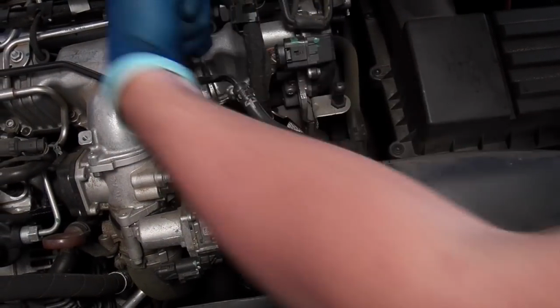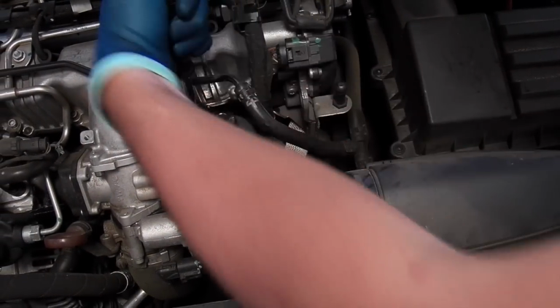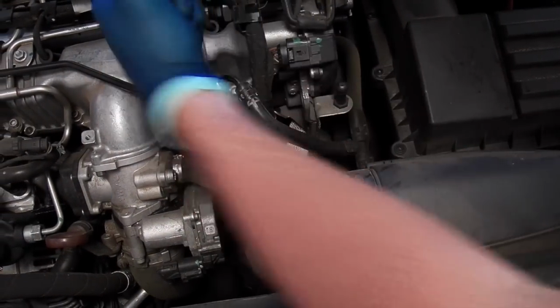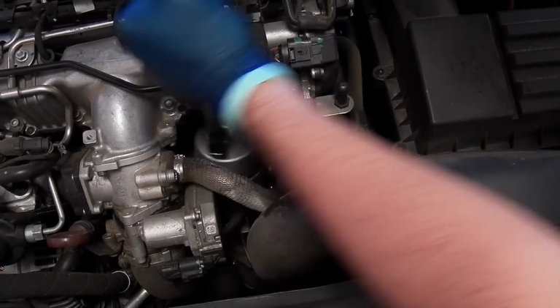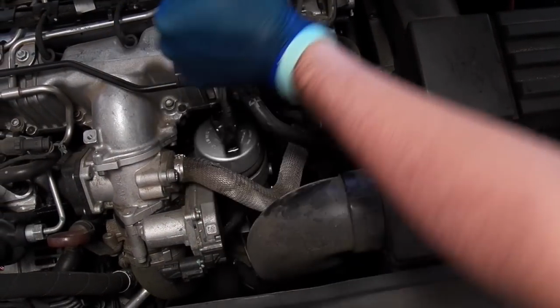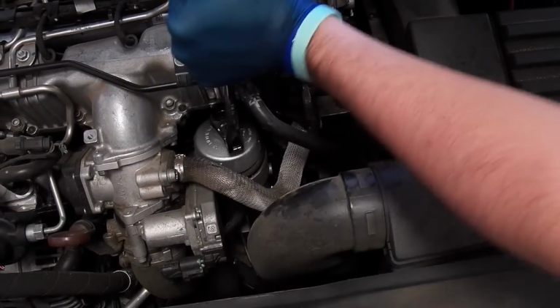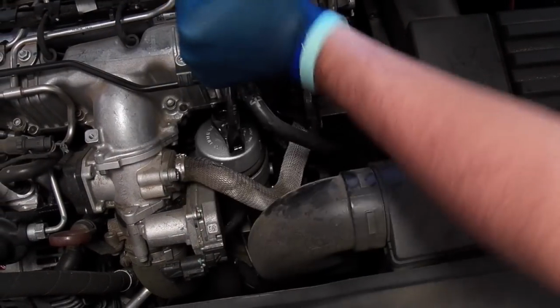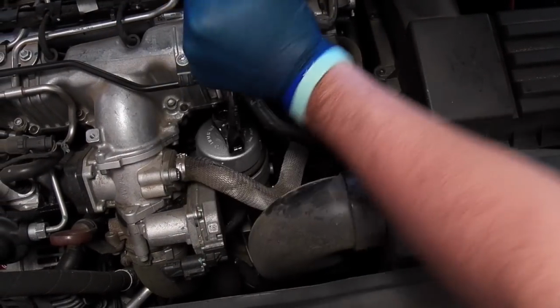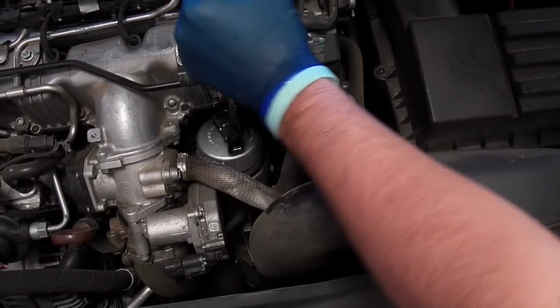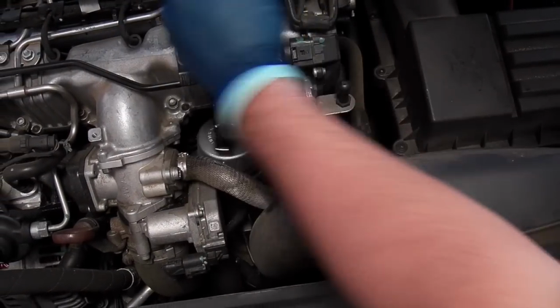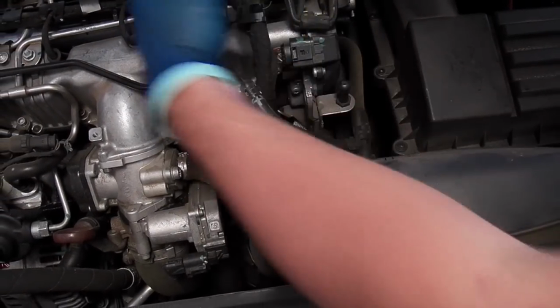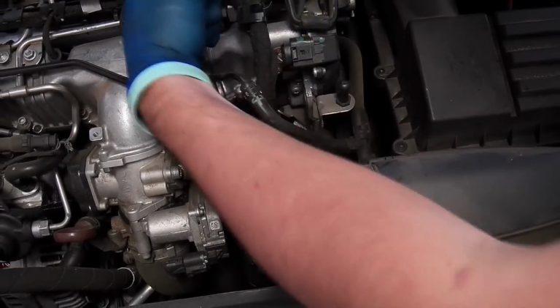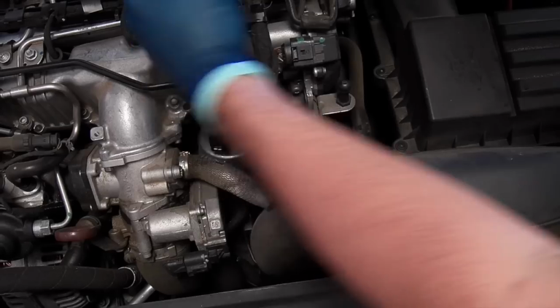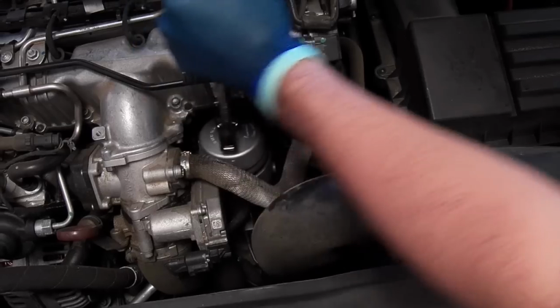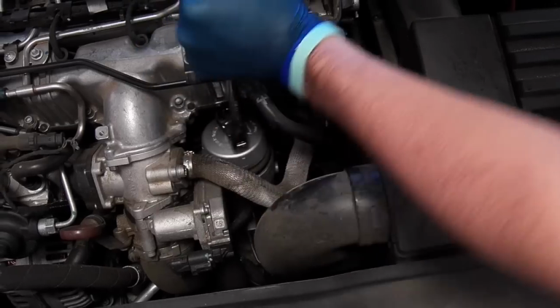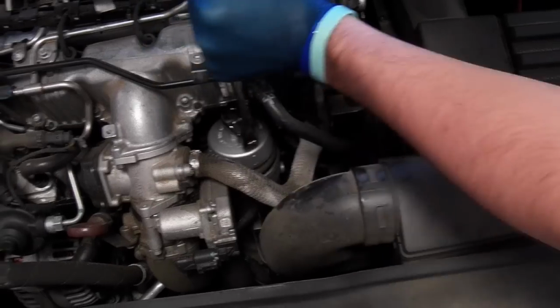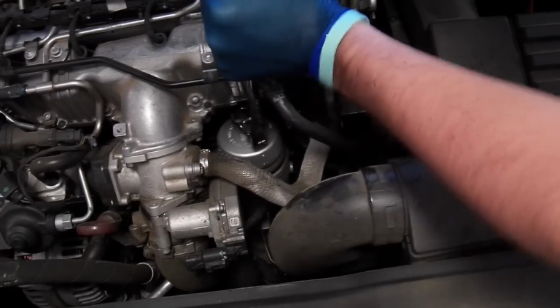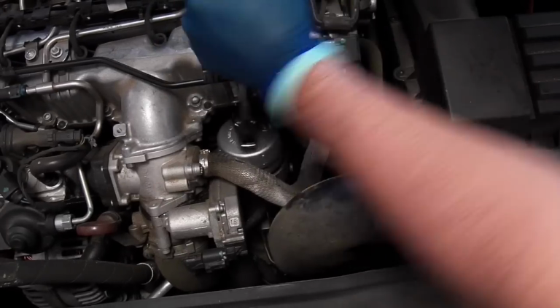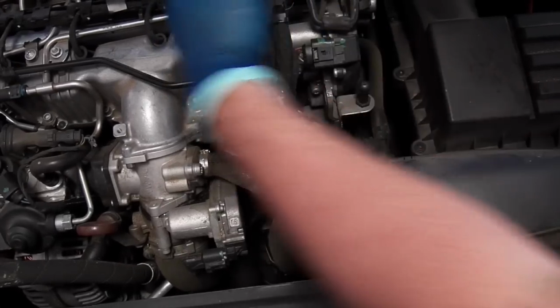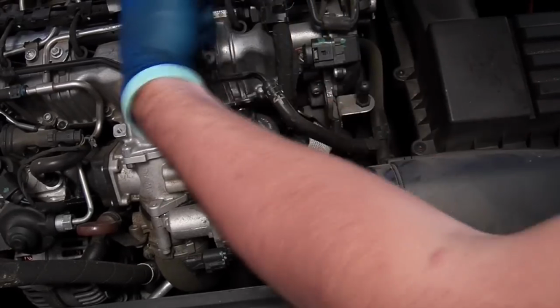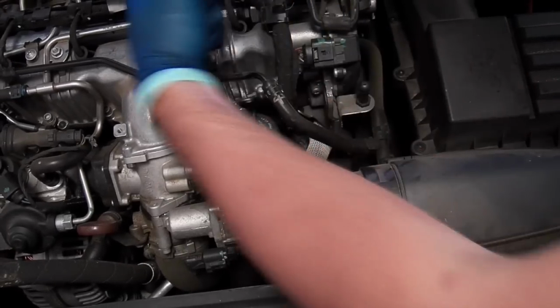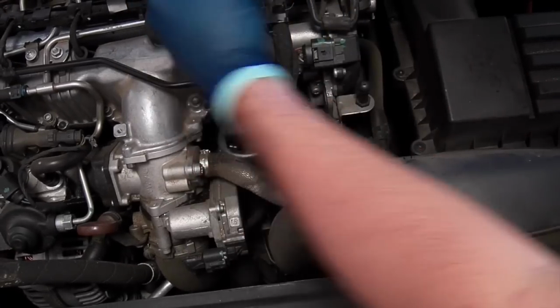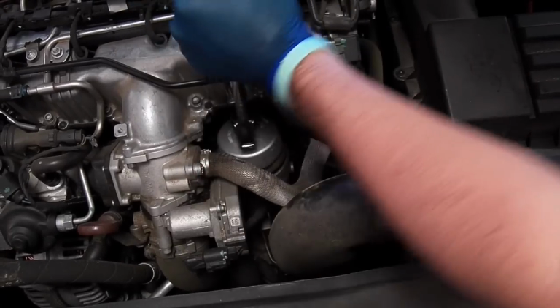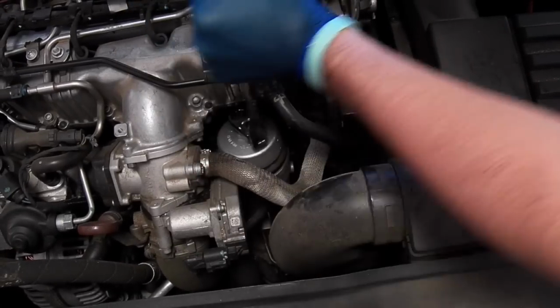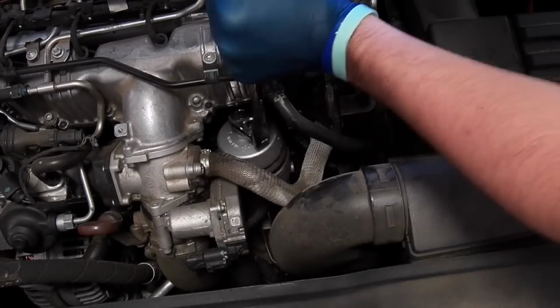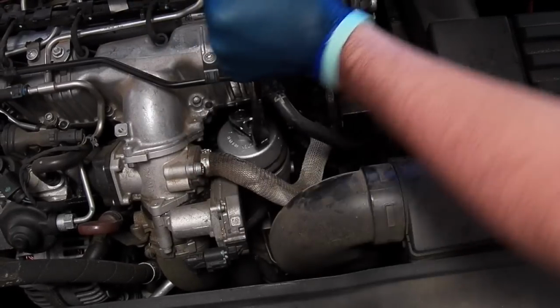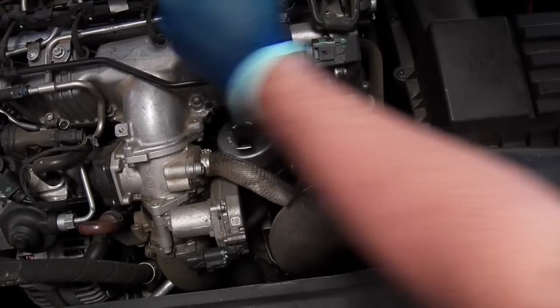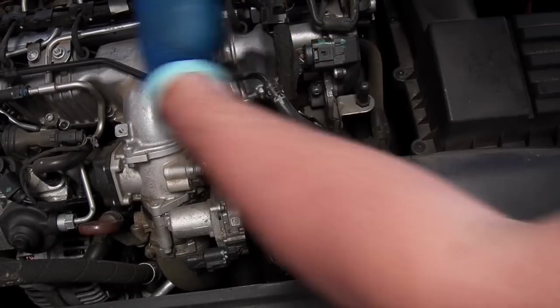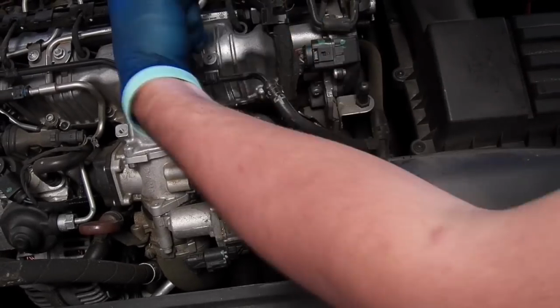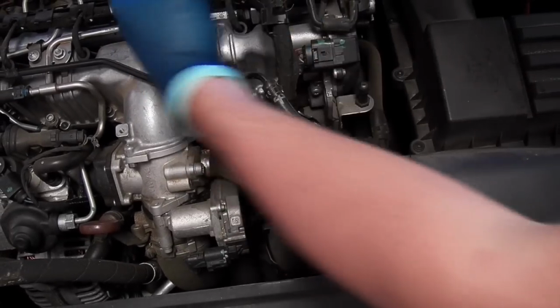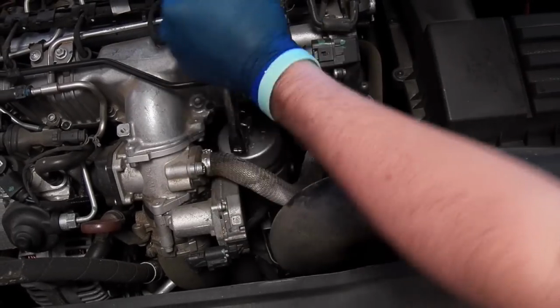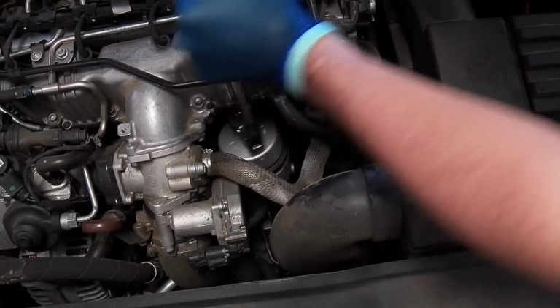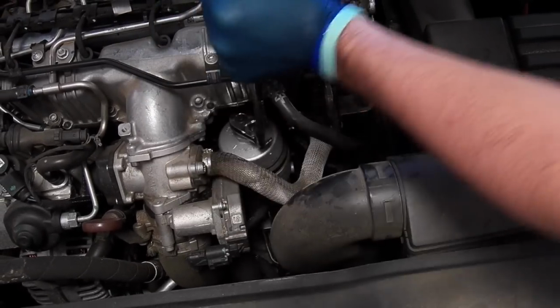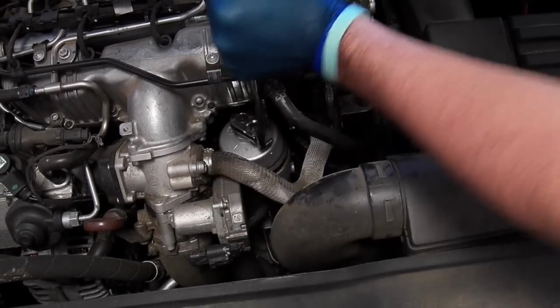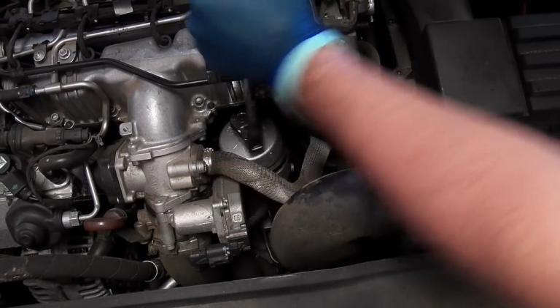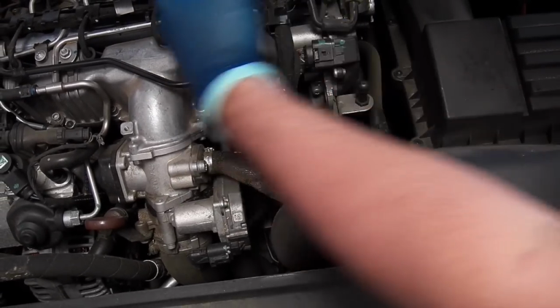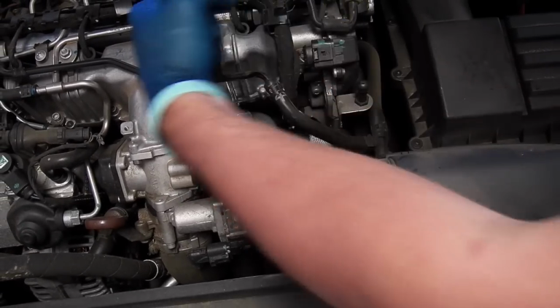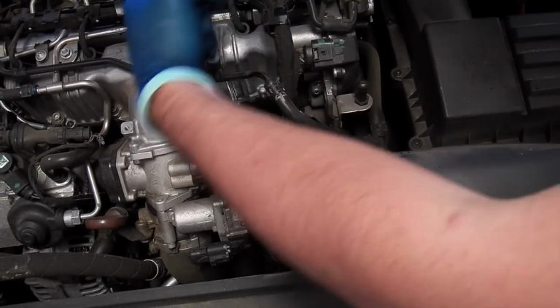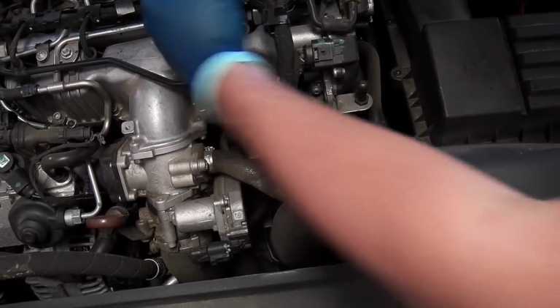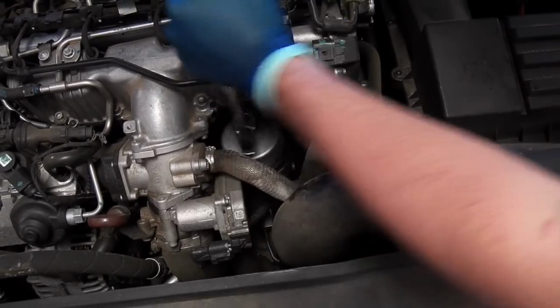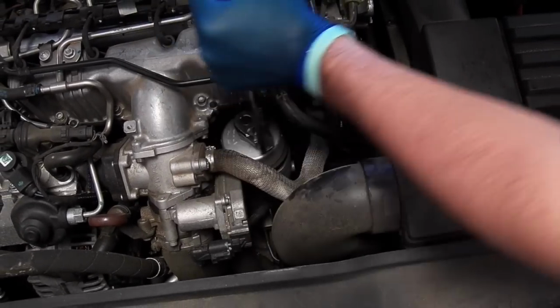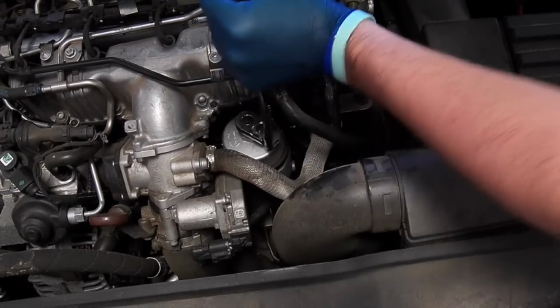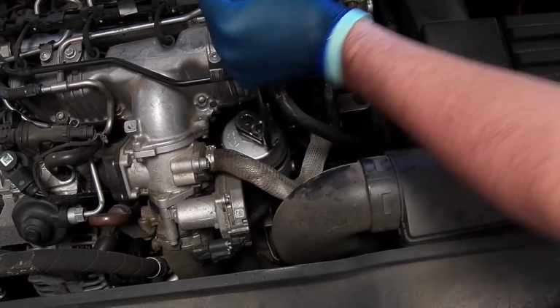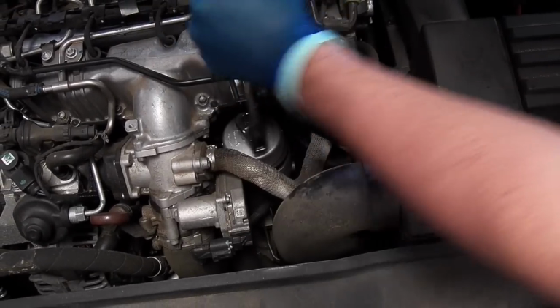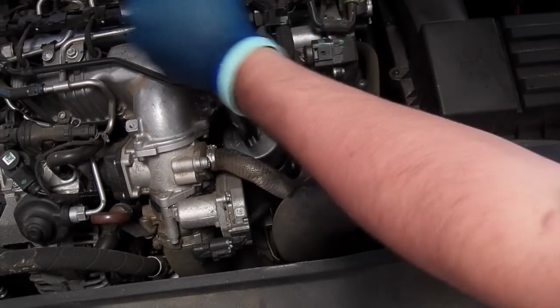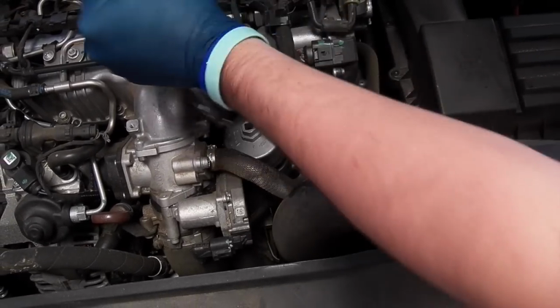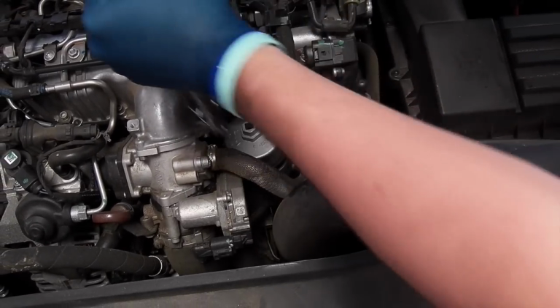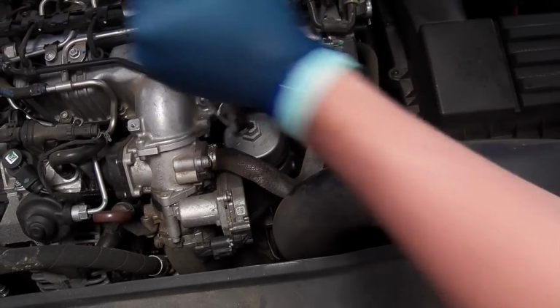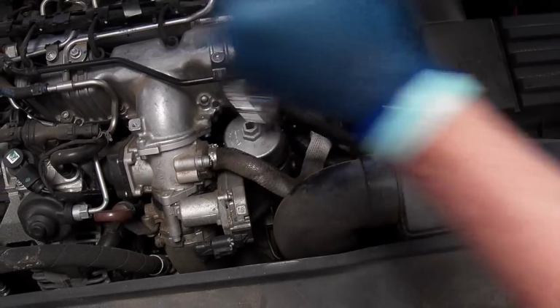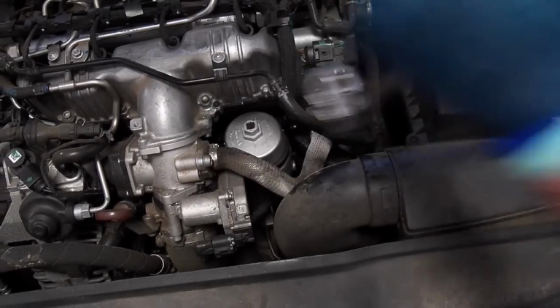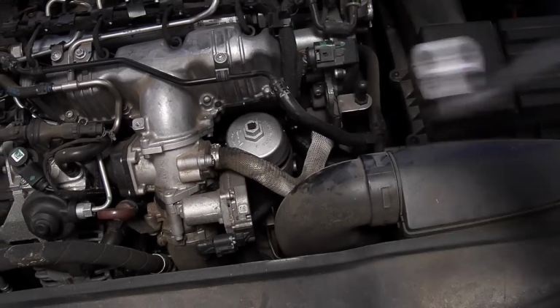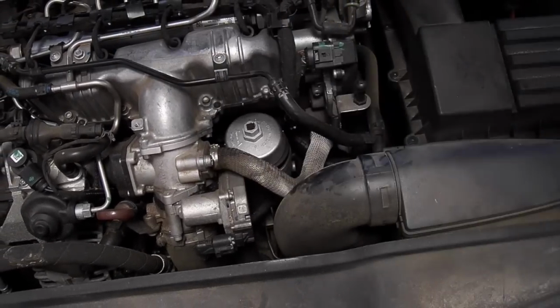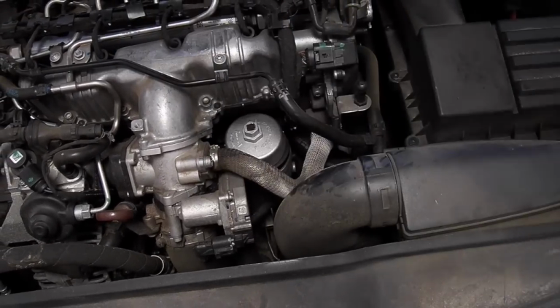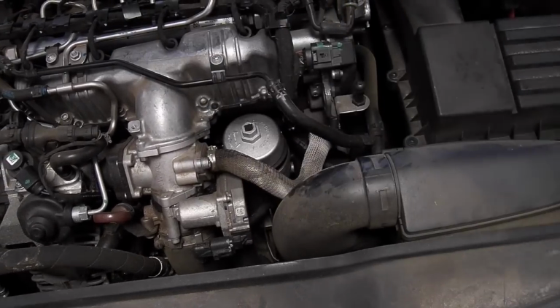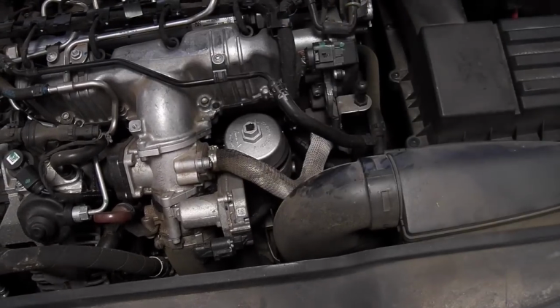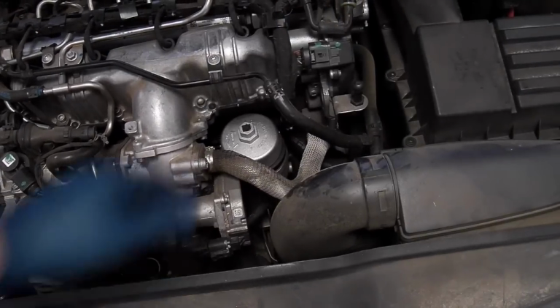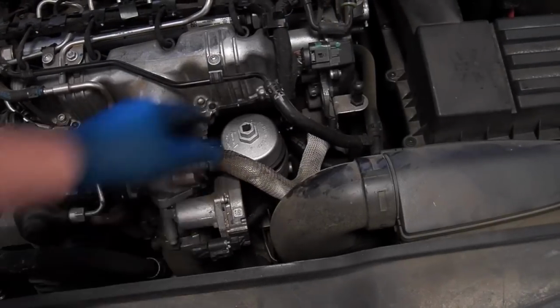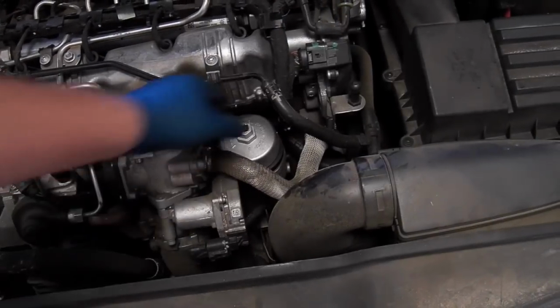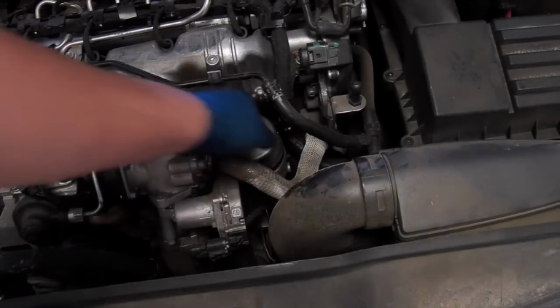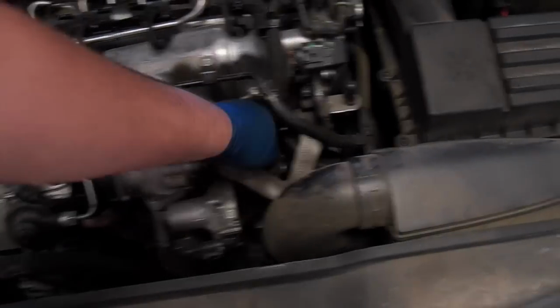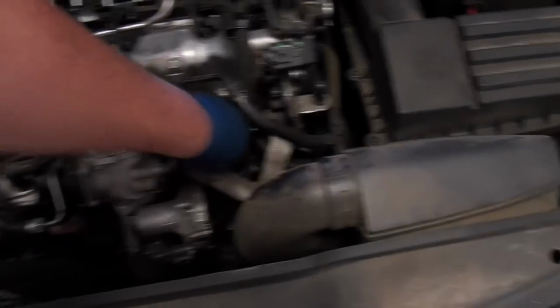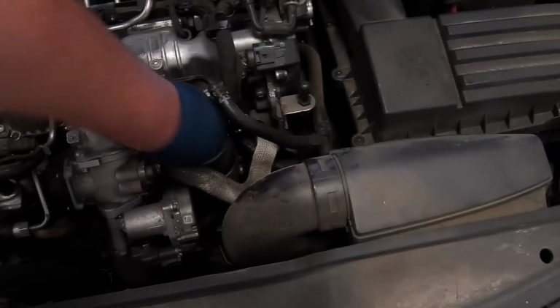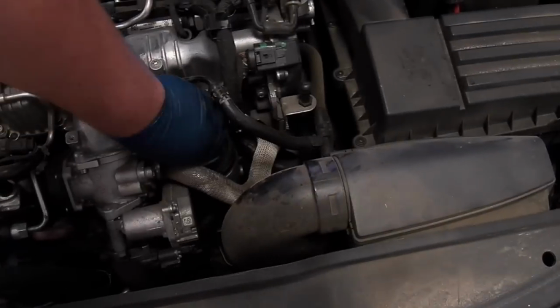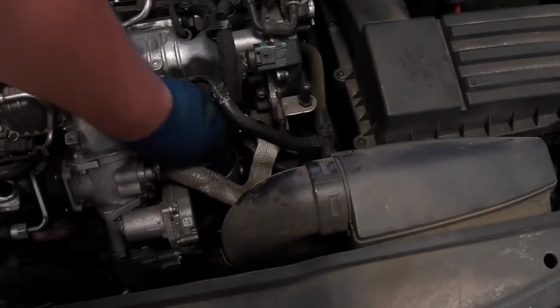Once you get the housing loose, pull it up a little bit and let the oil drain back down into the engine from the oil filter housing.